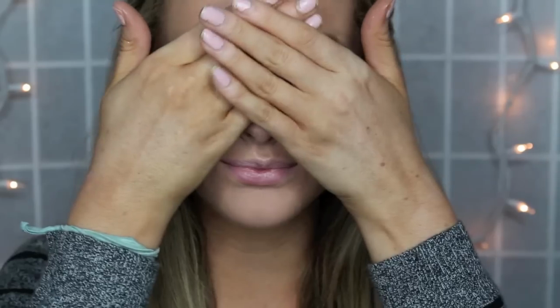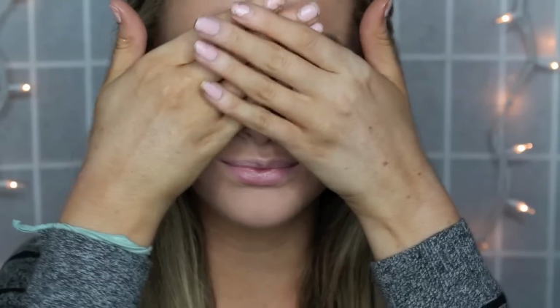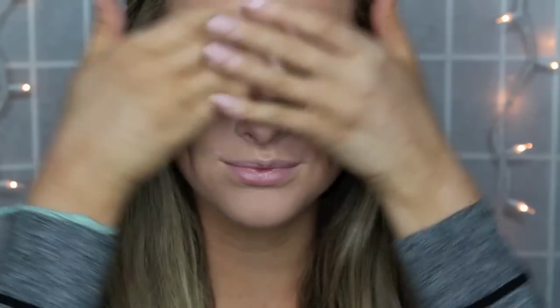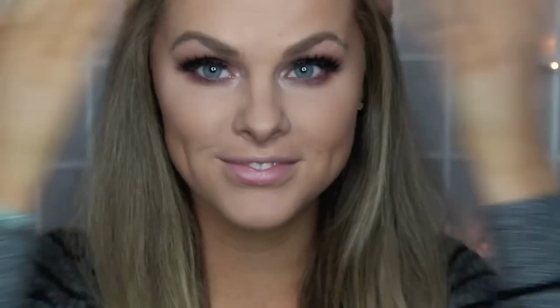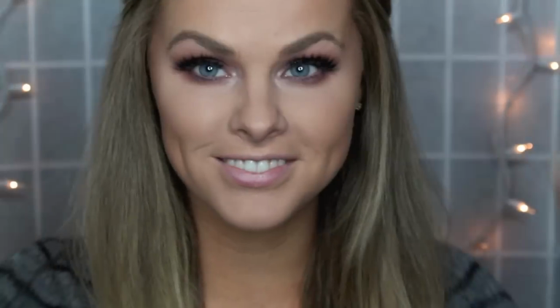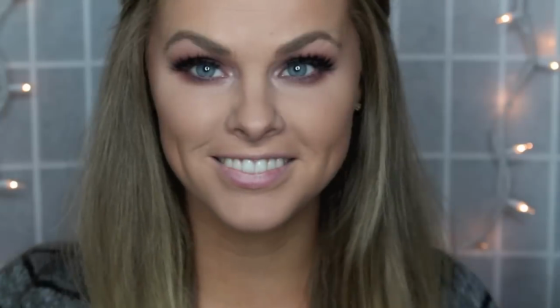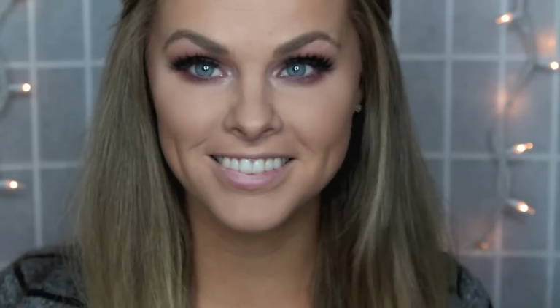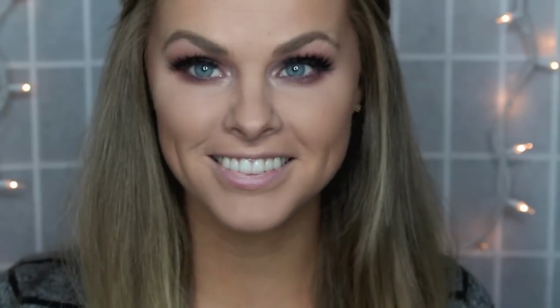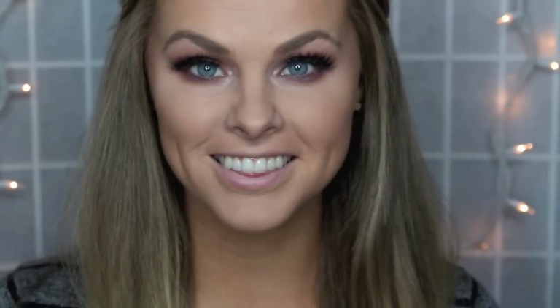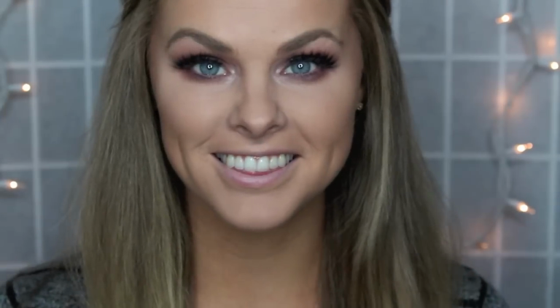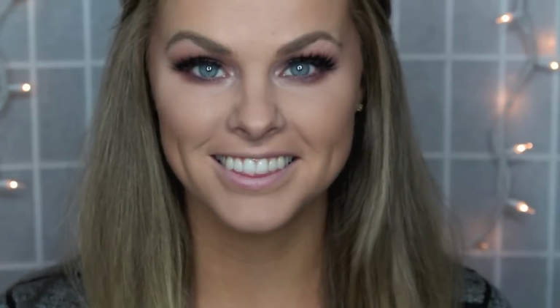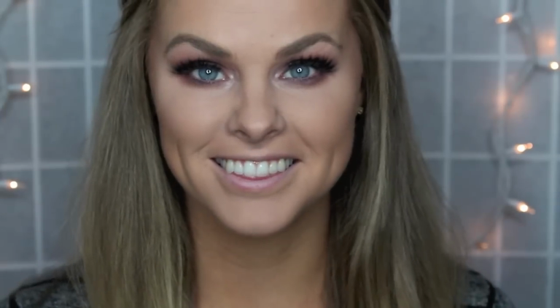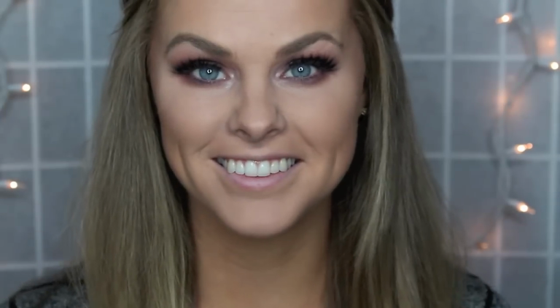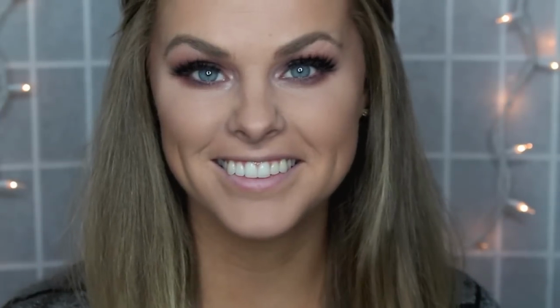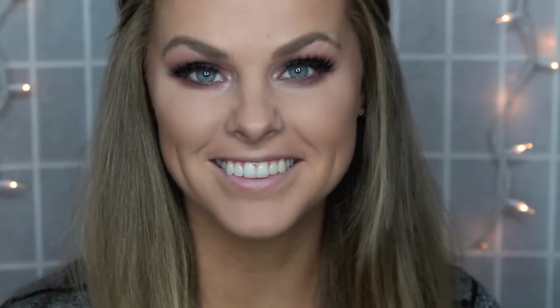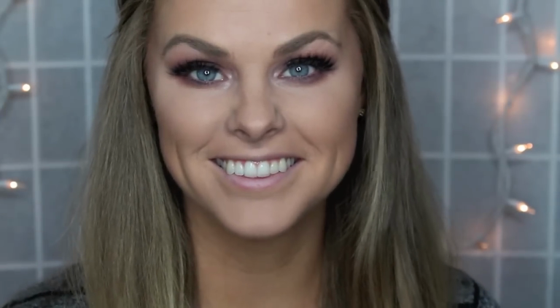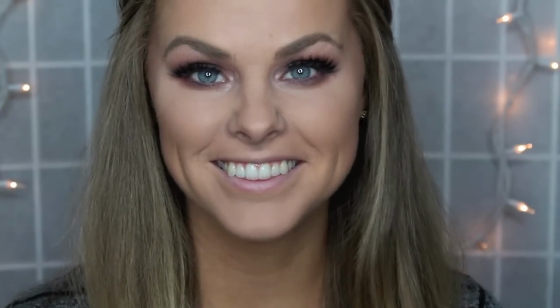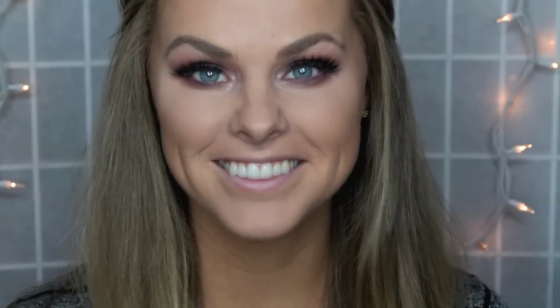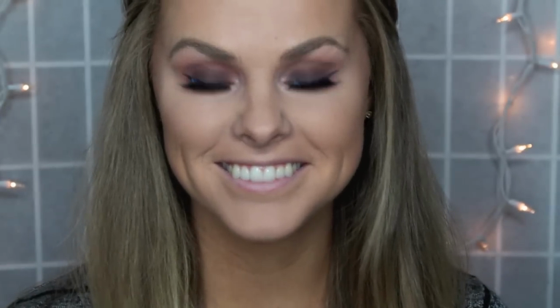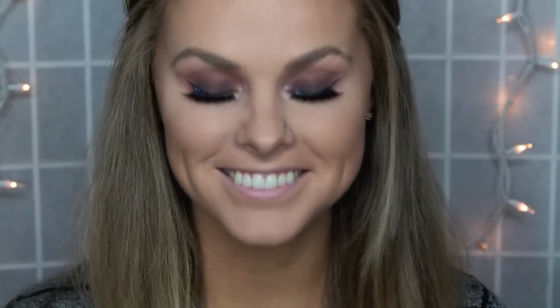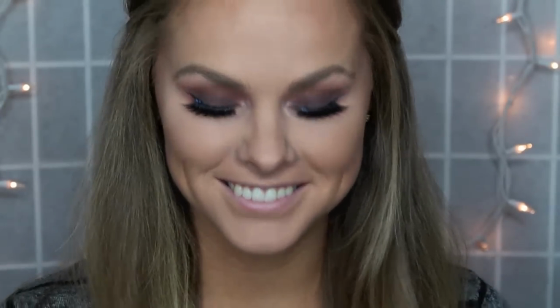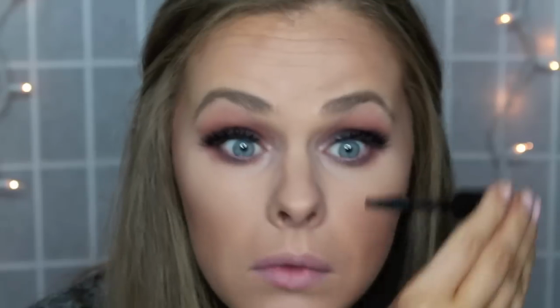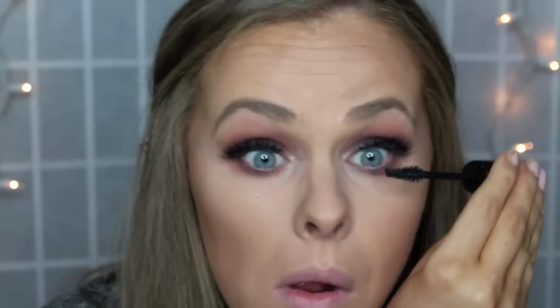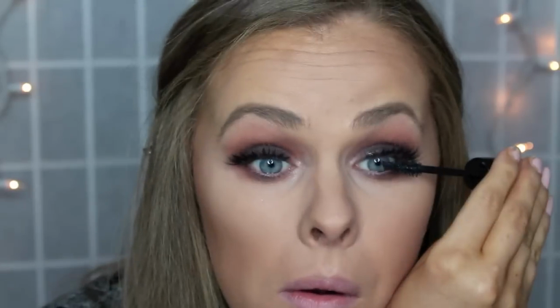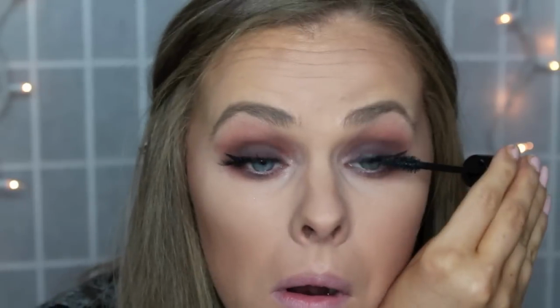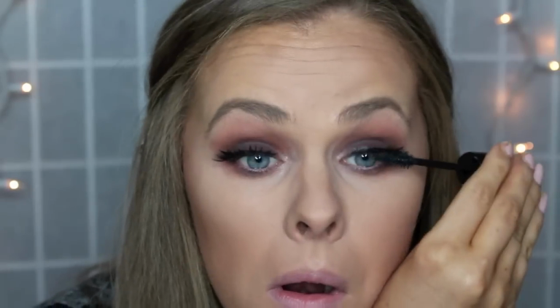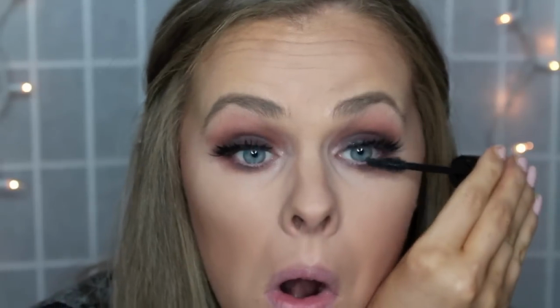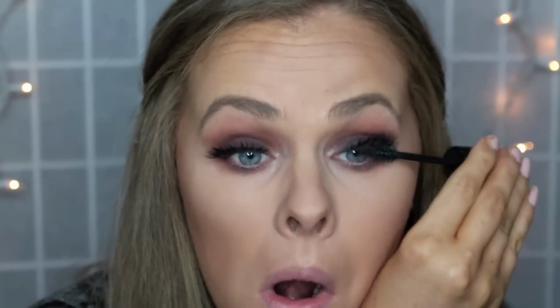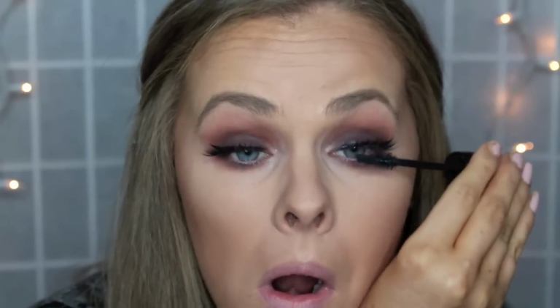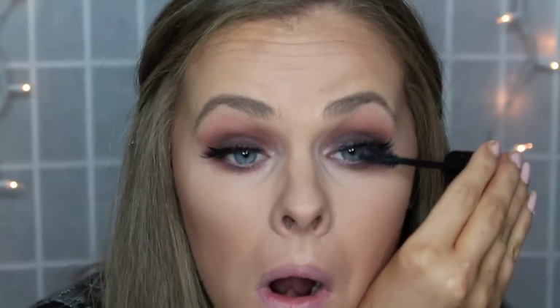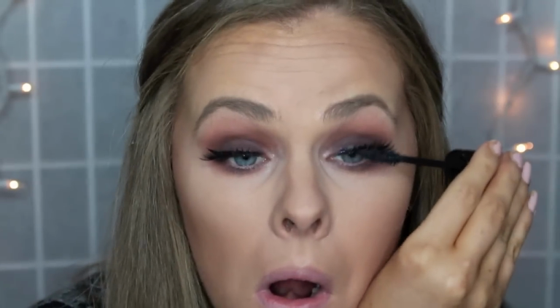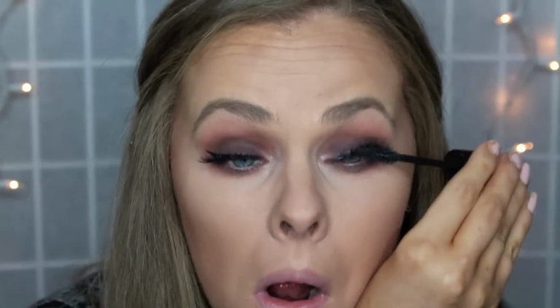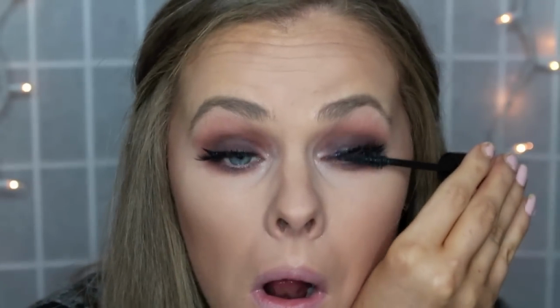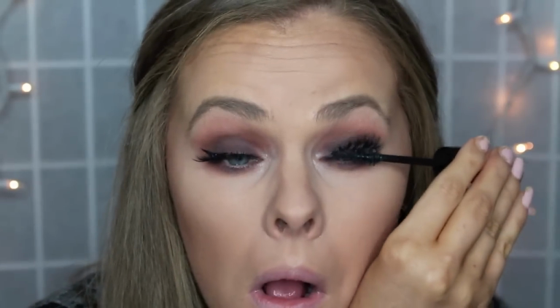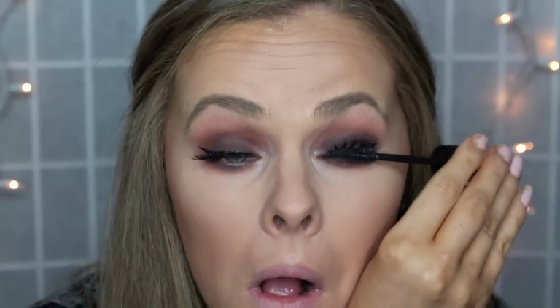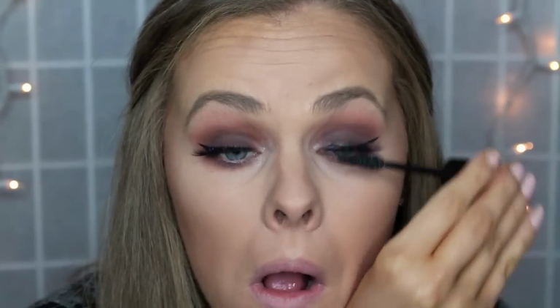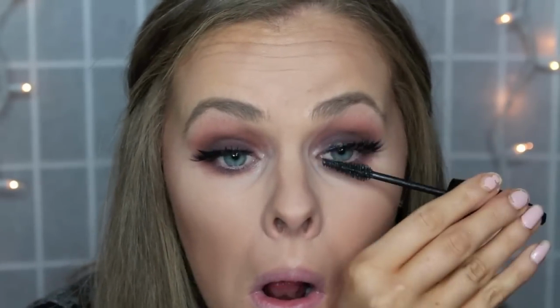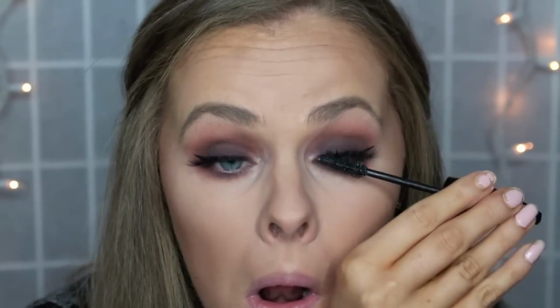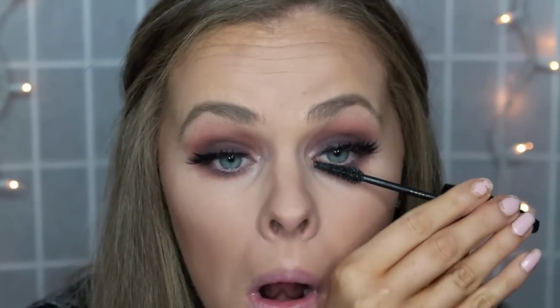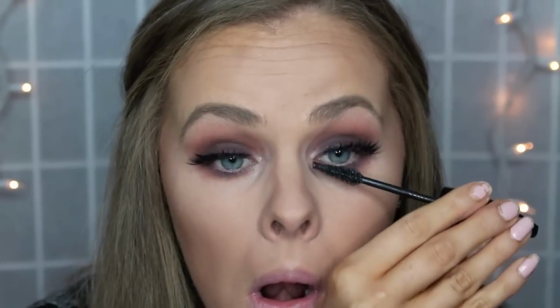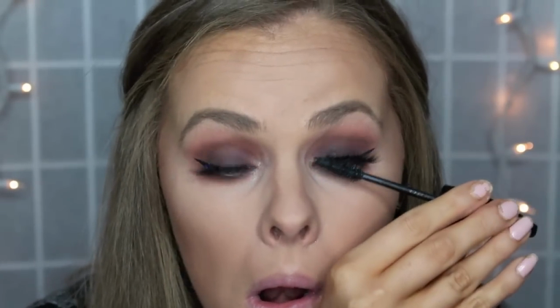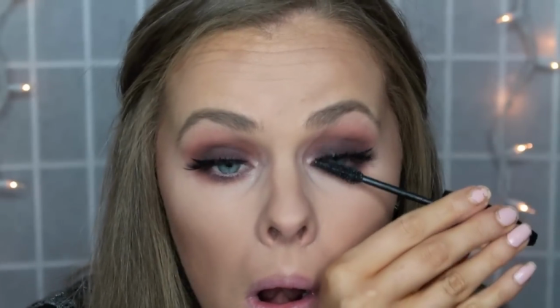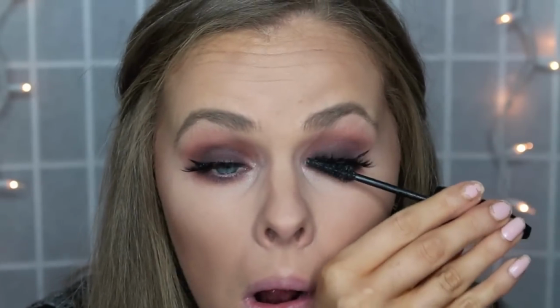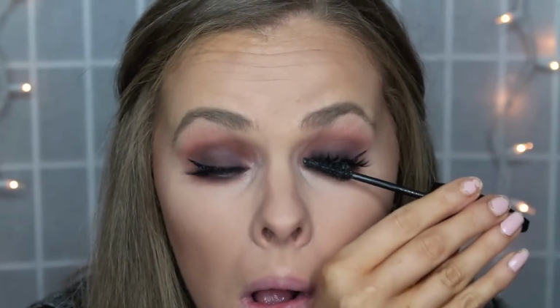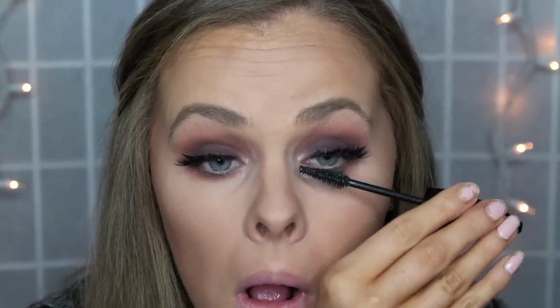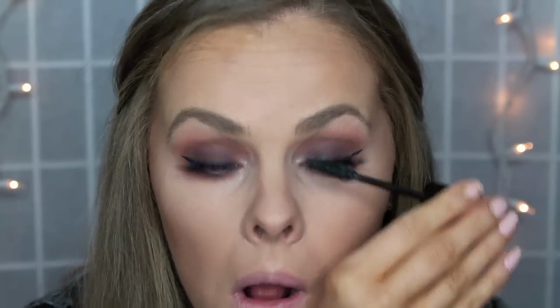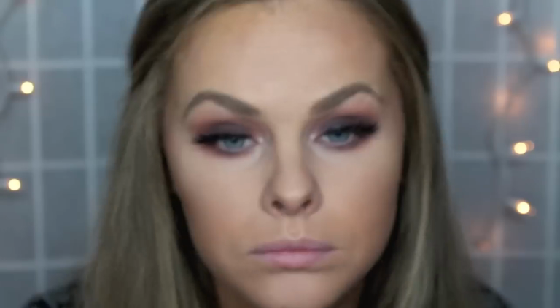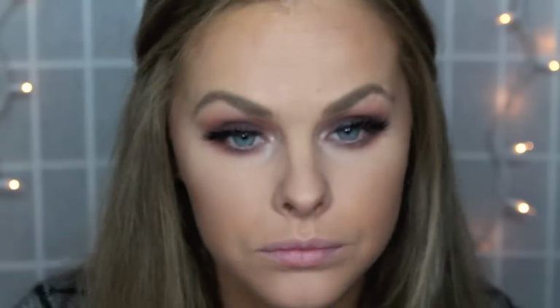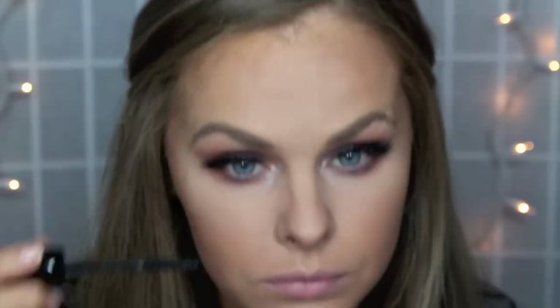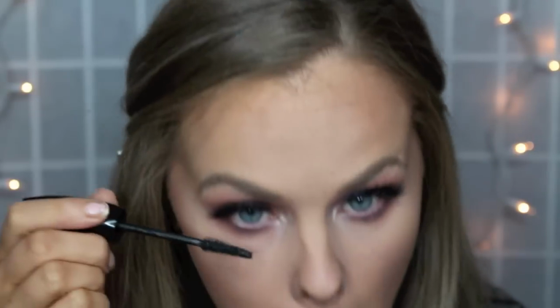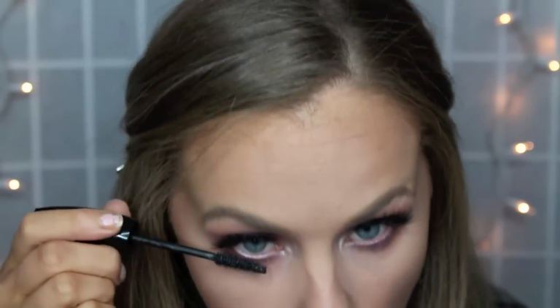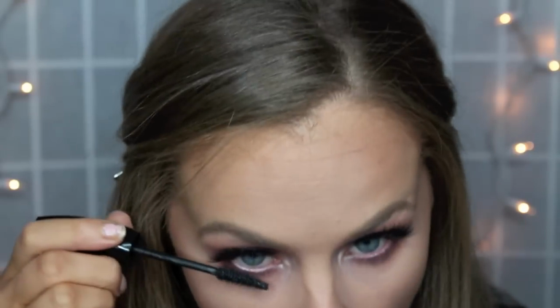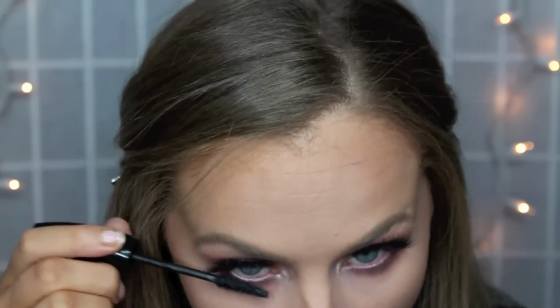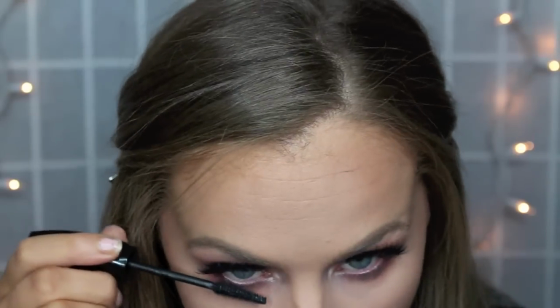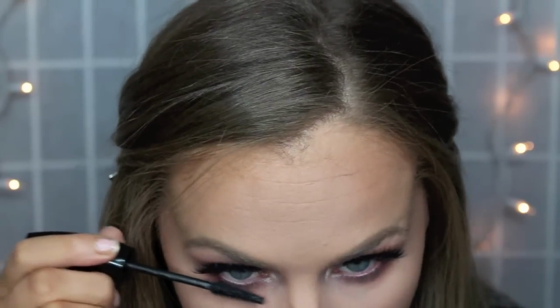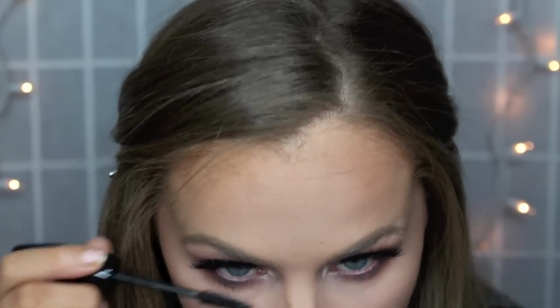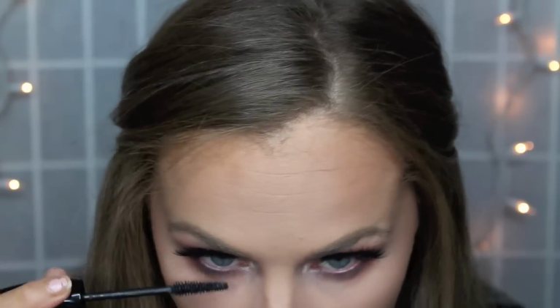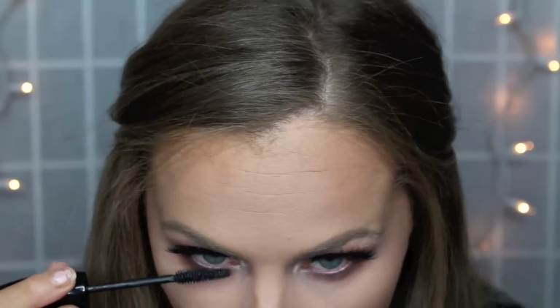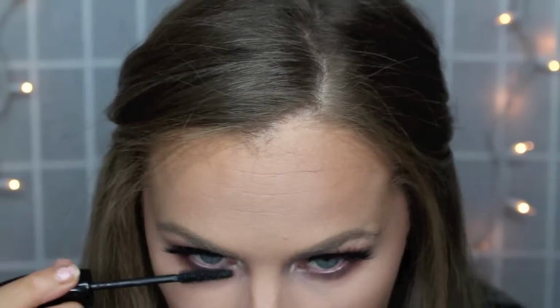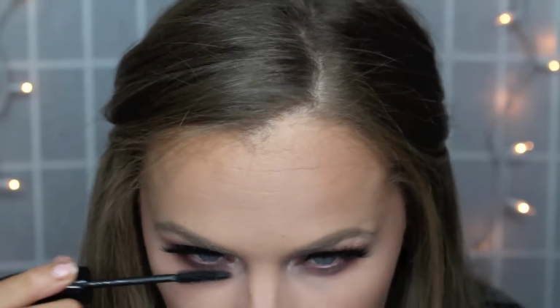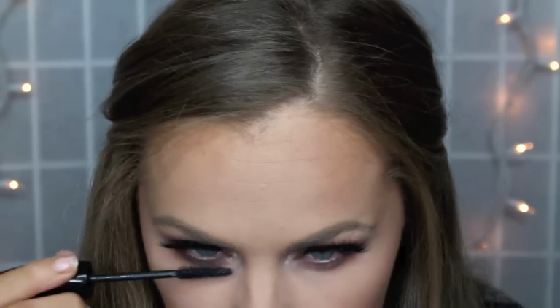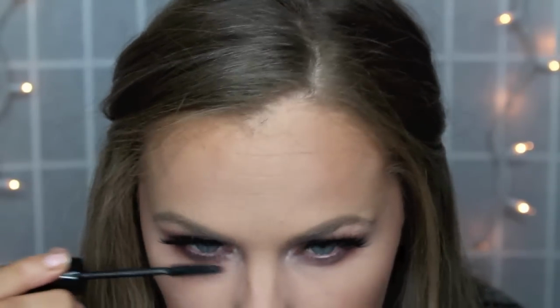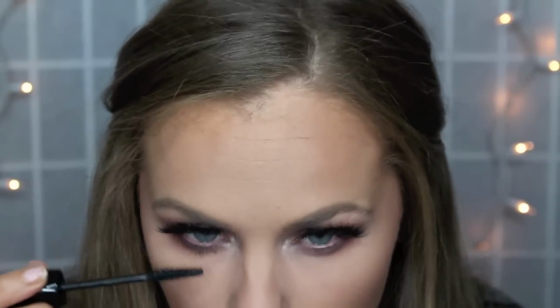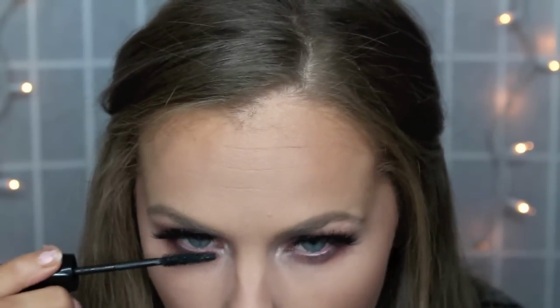Voila — lashes! Next just make sure that you put mascara on your real lashes just so your real lashes blend with your false lashes.